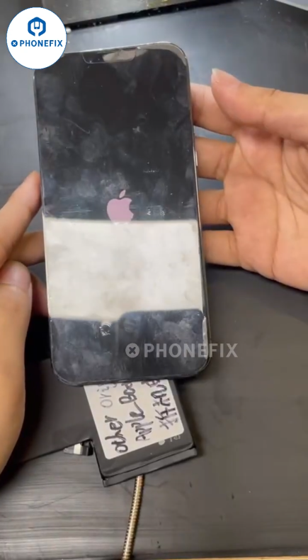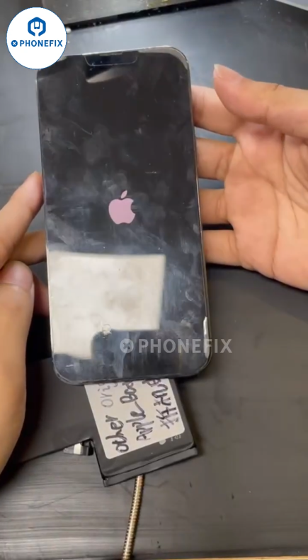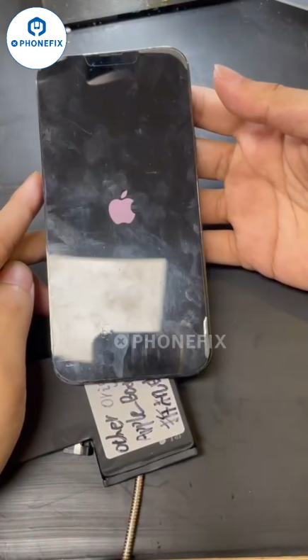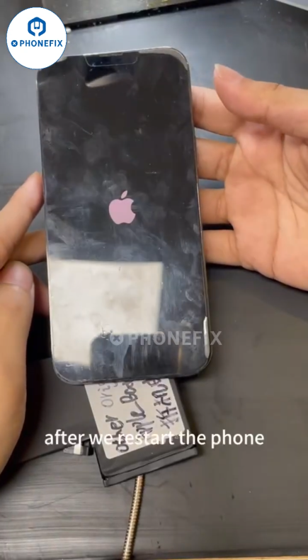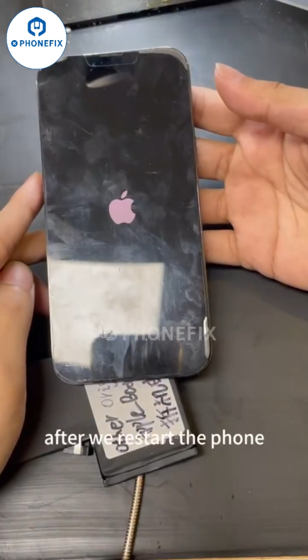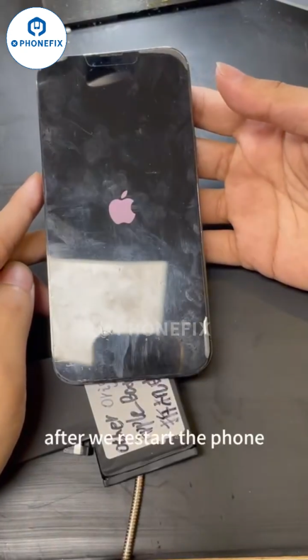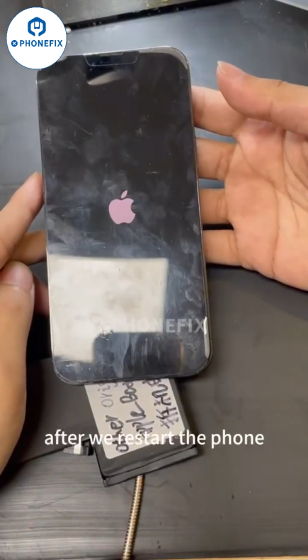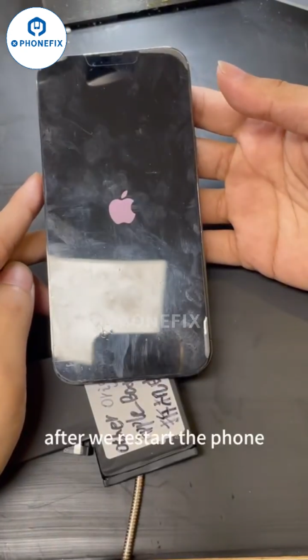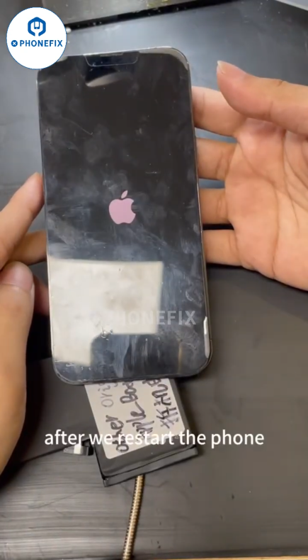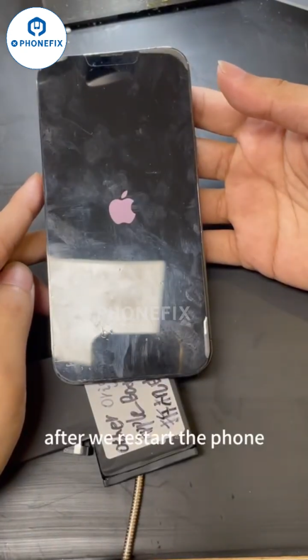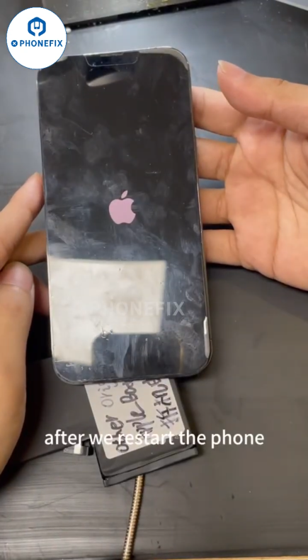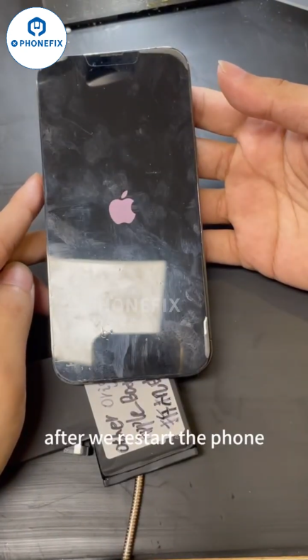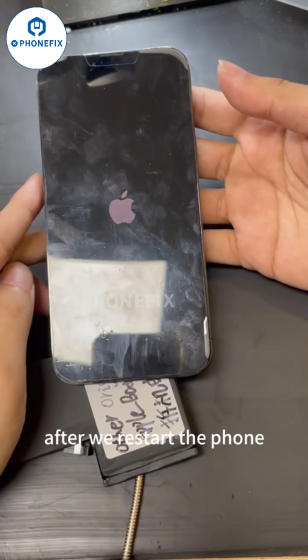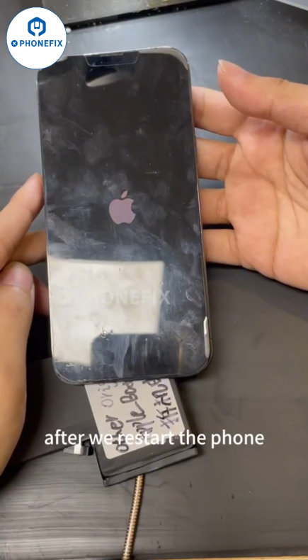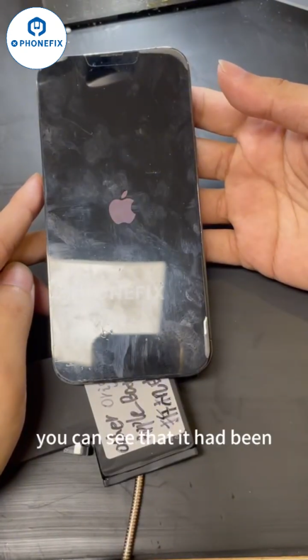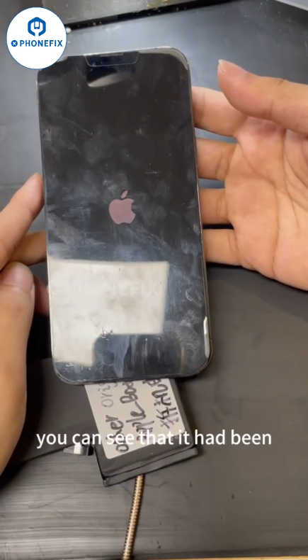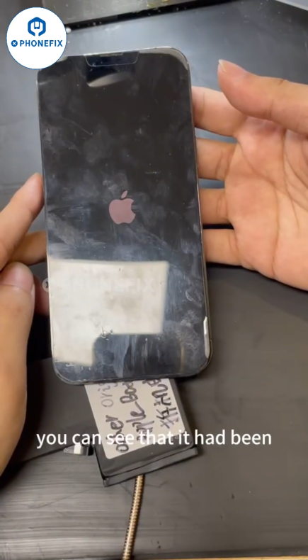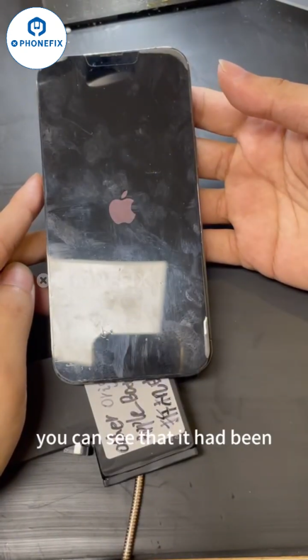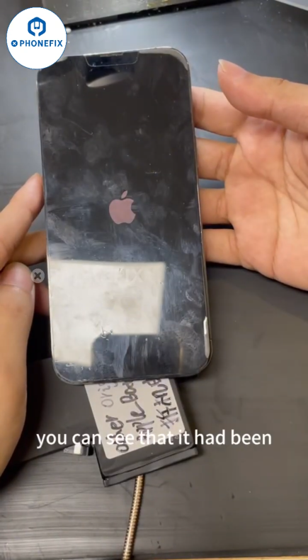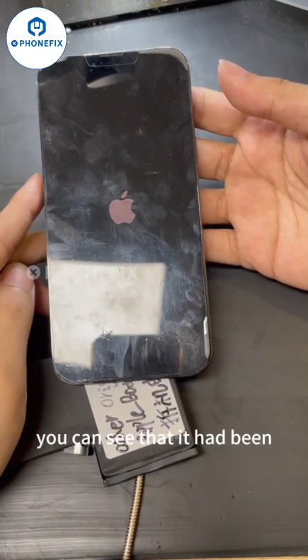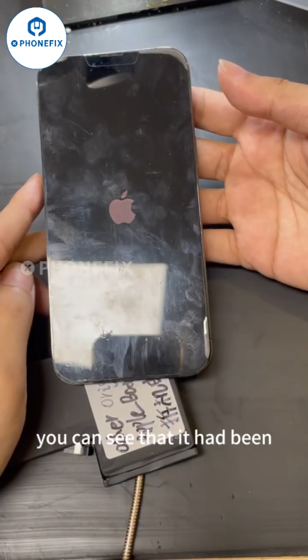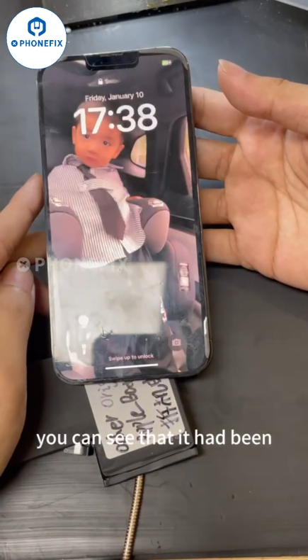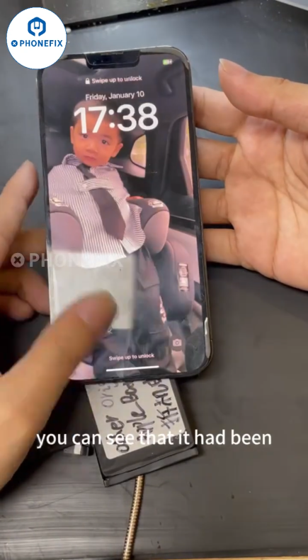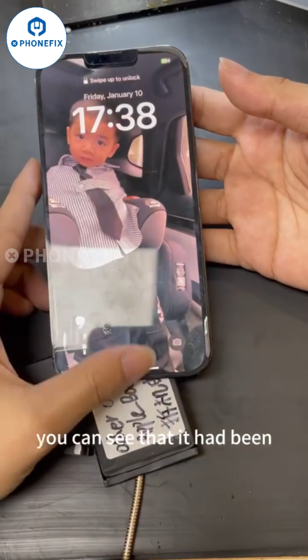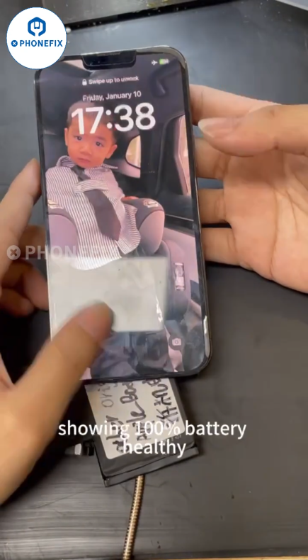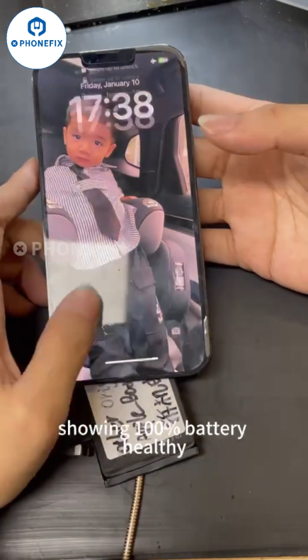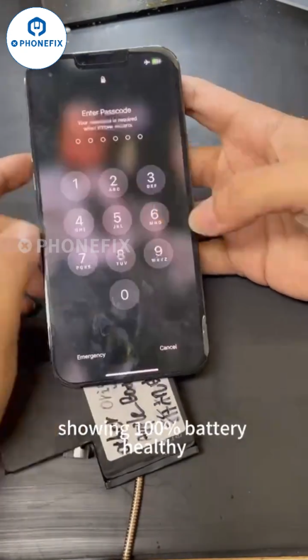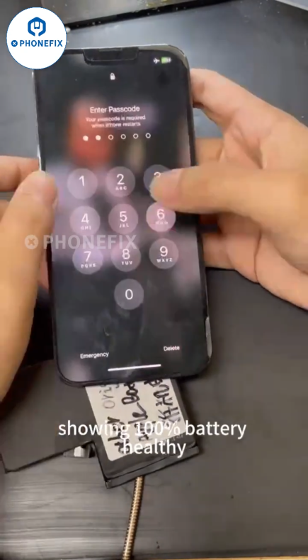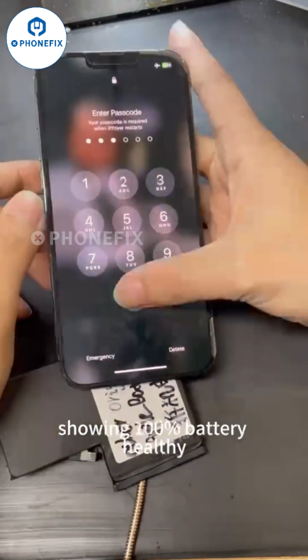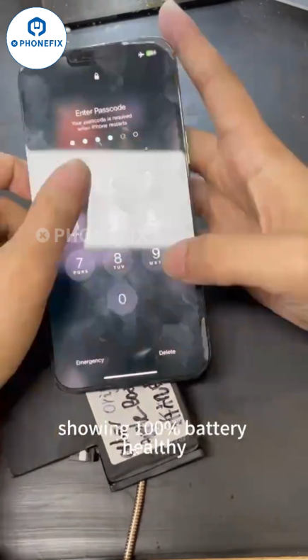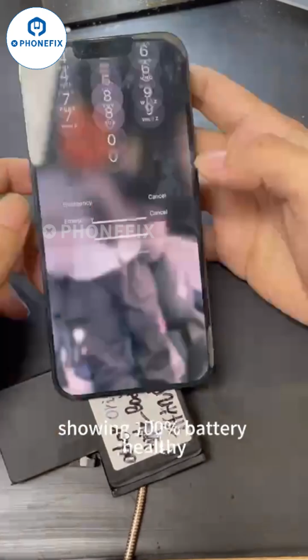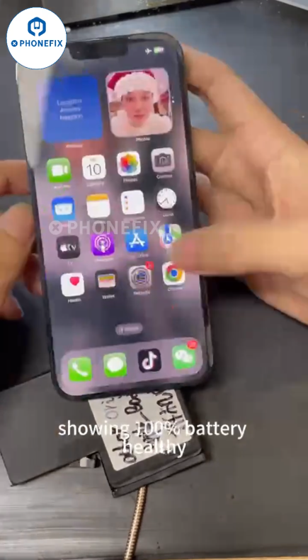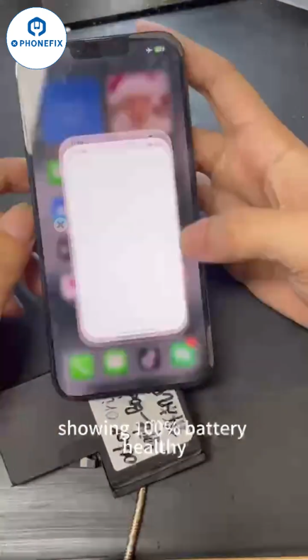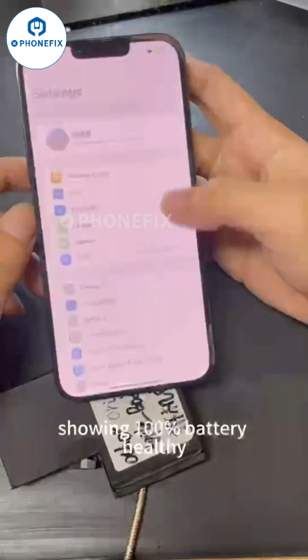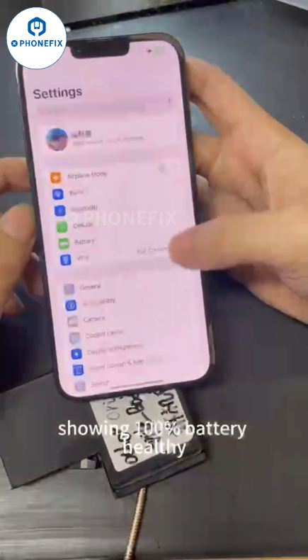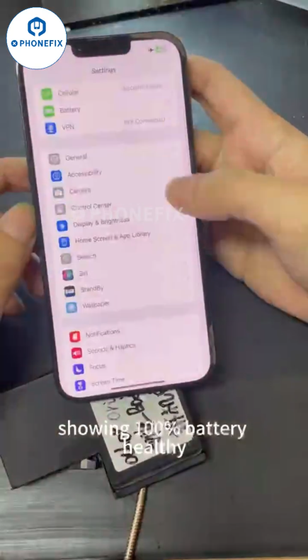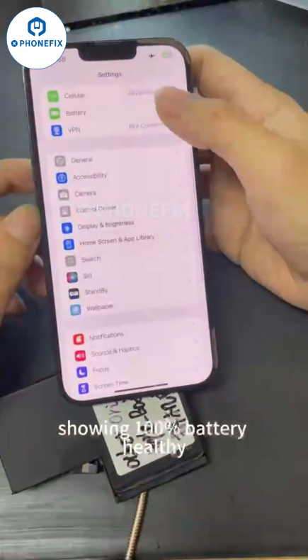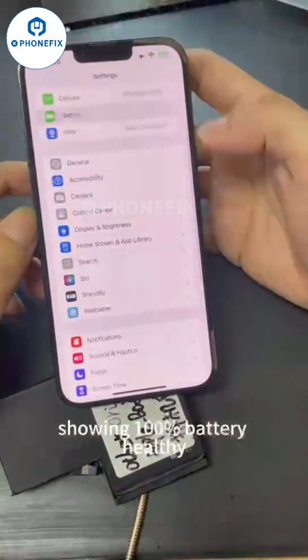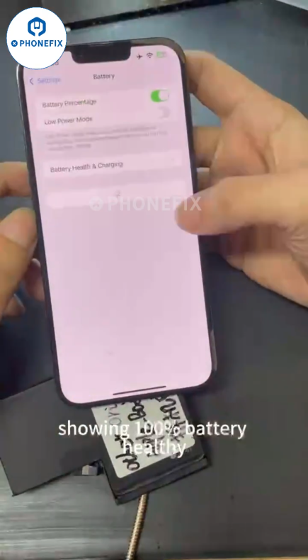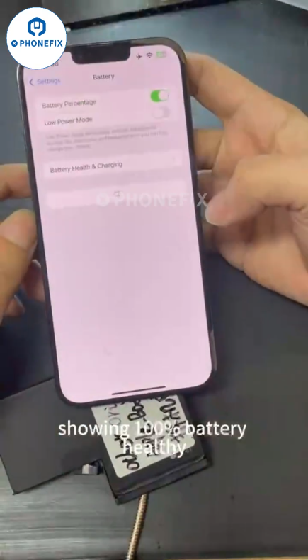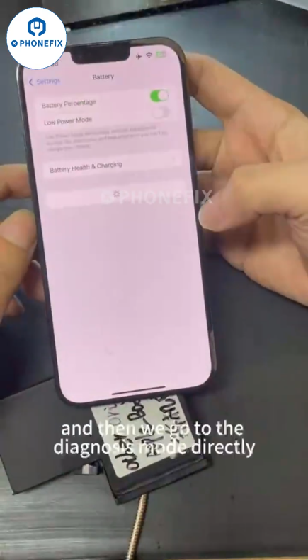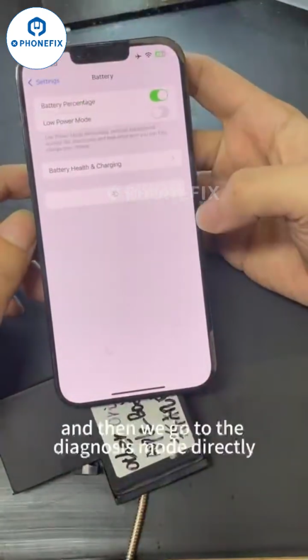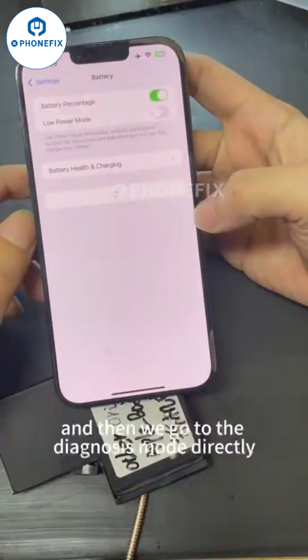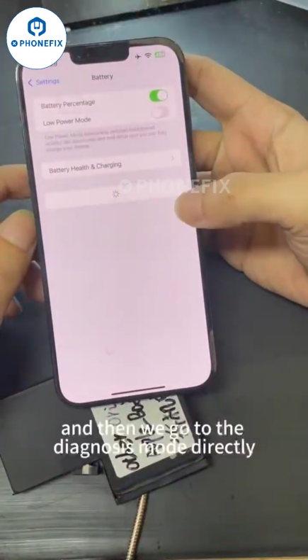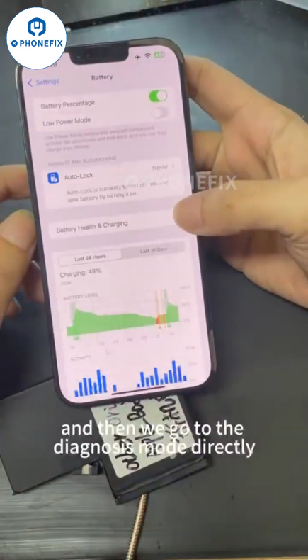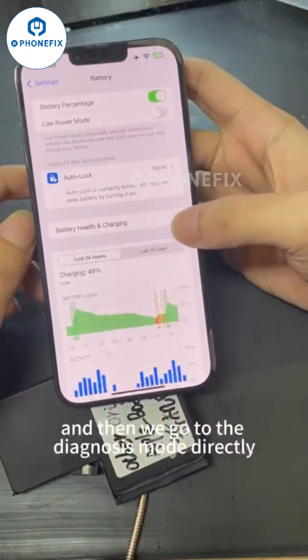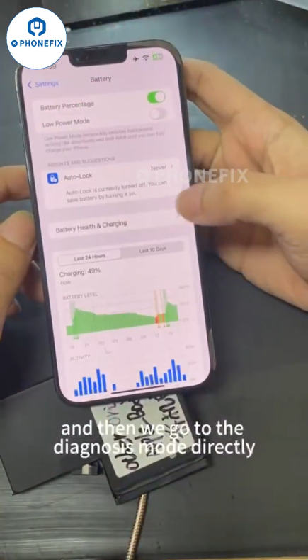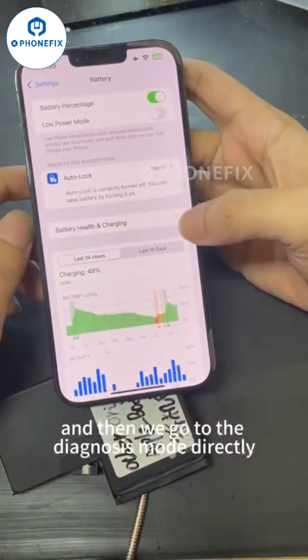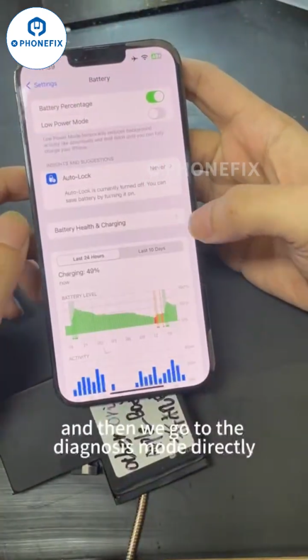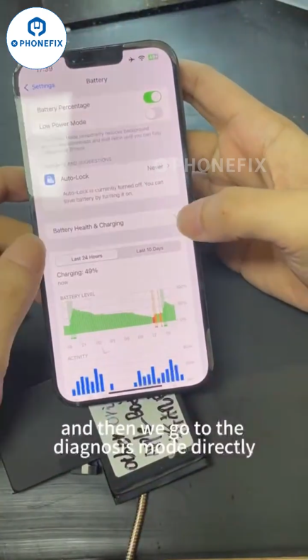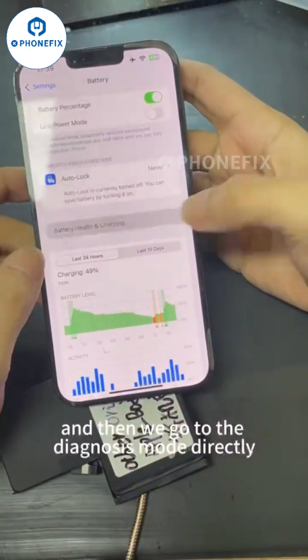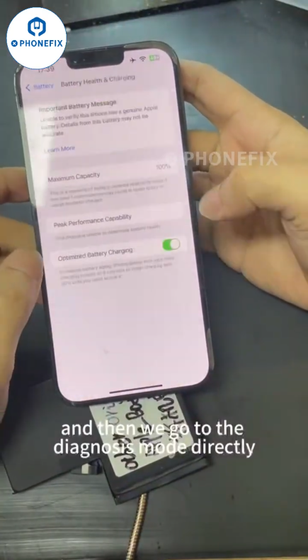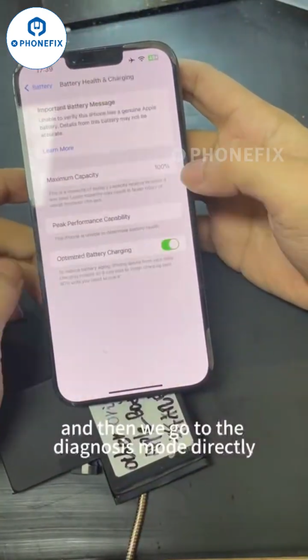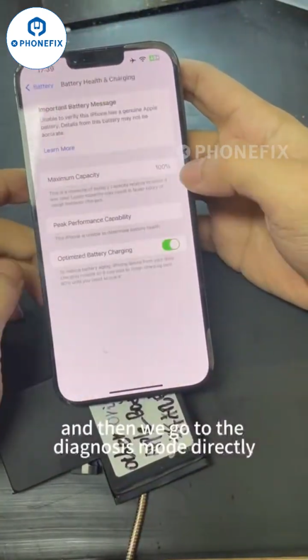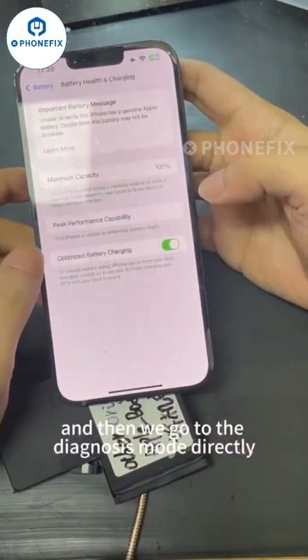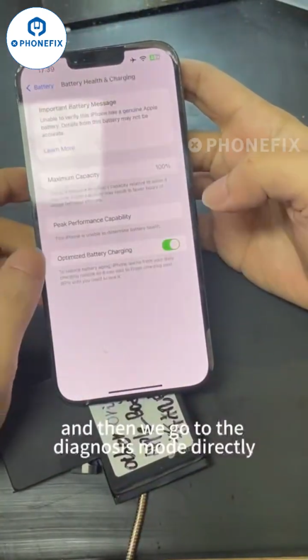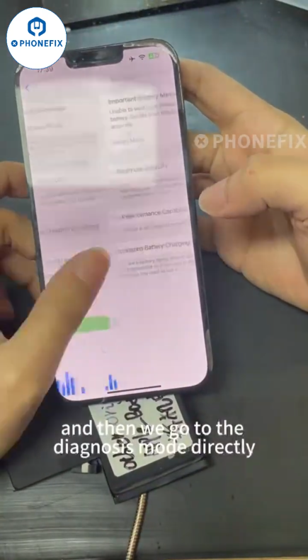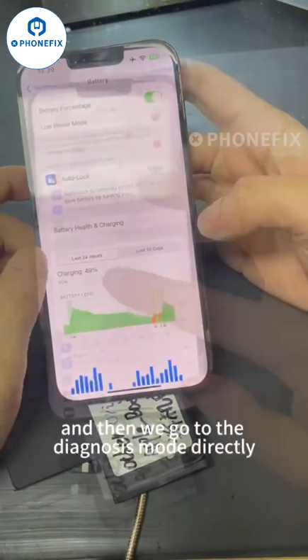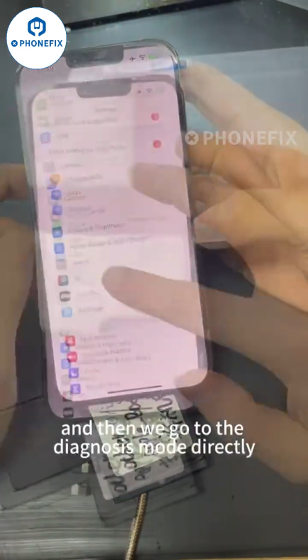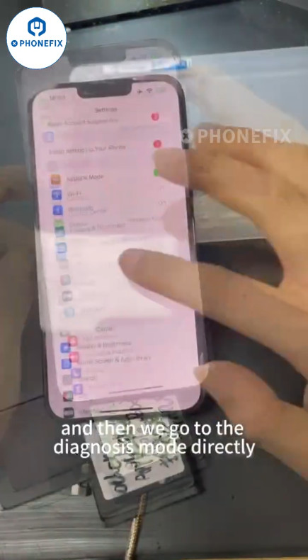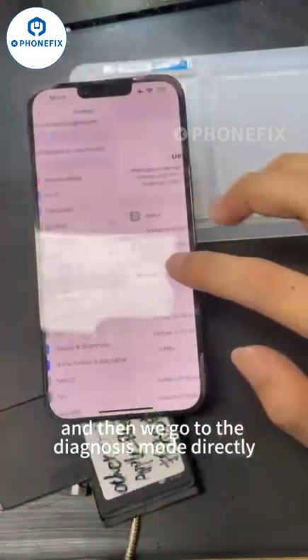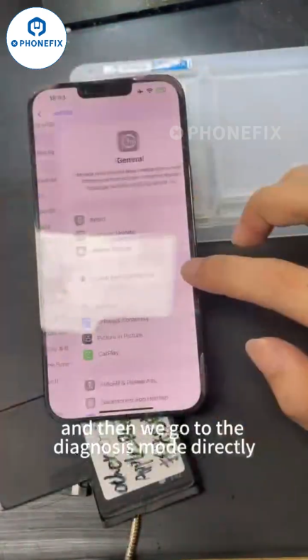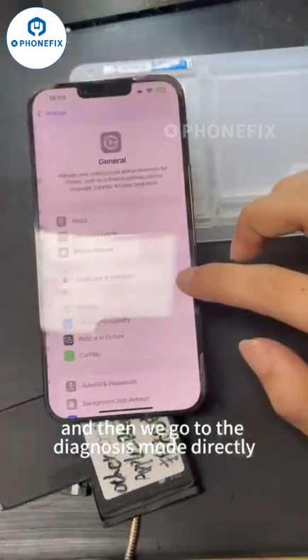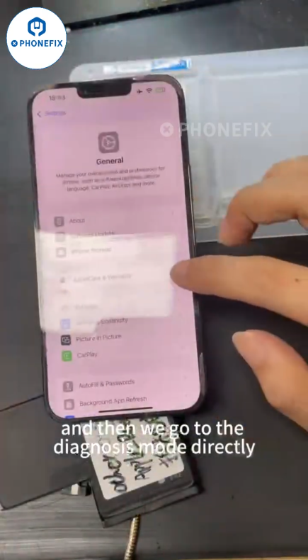After we restart the phone, you can see that it is now showing 100% battery health. Then we go to the diagnosis mode quickly.